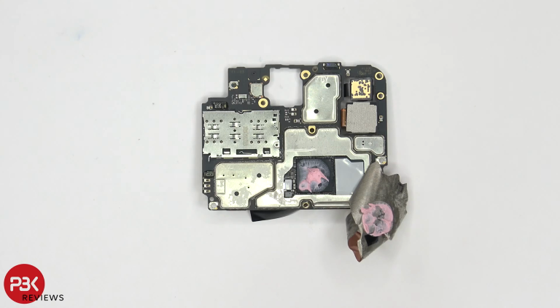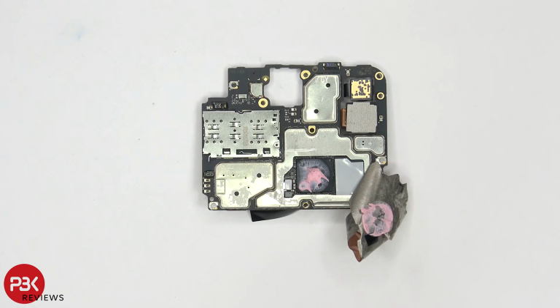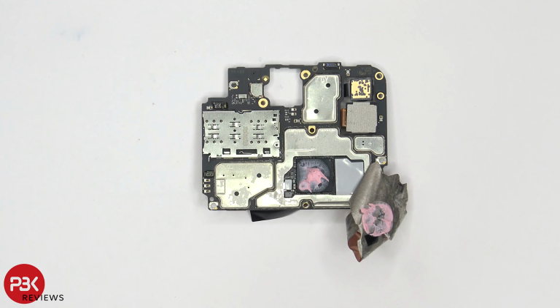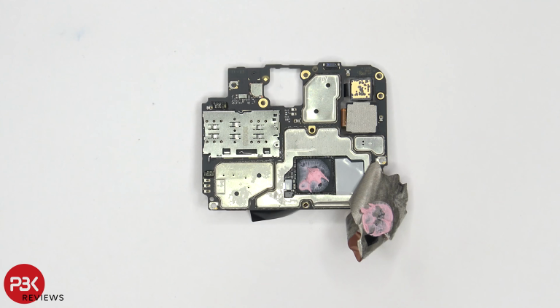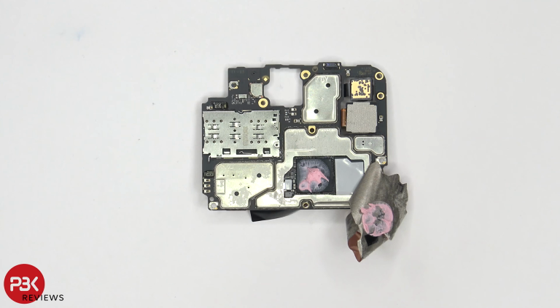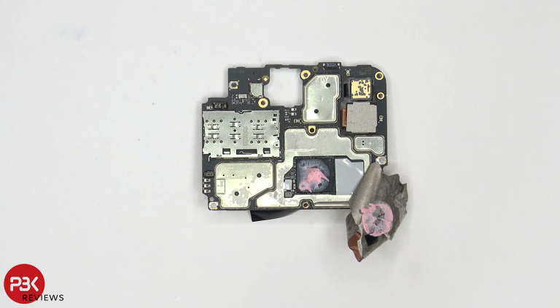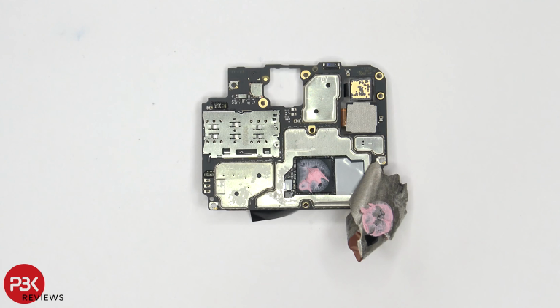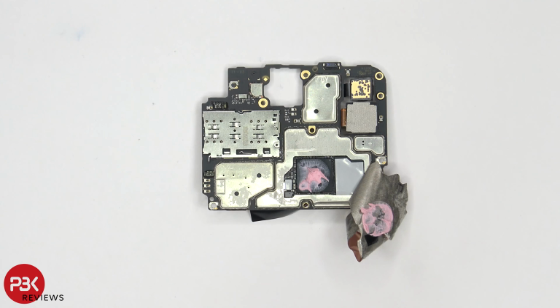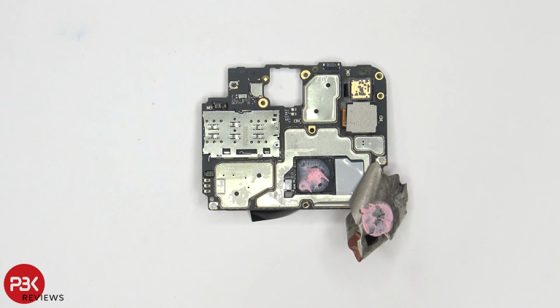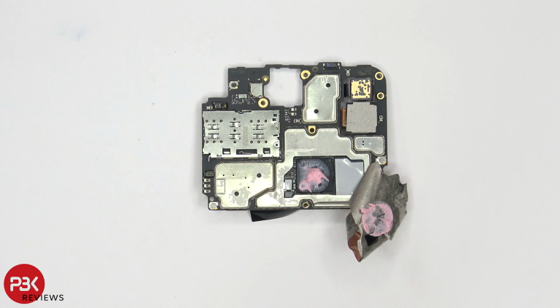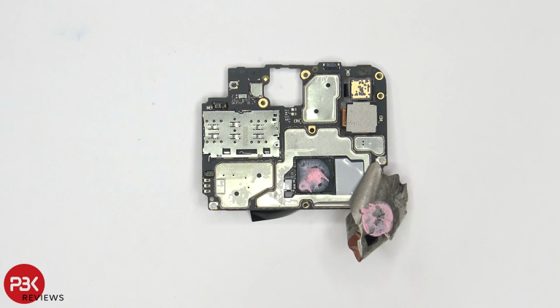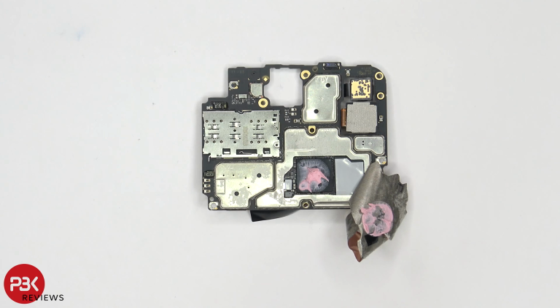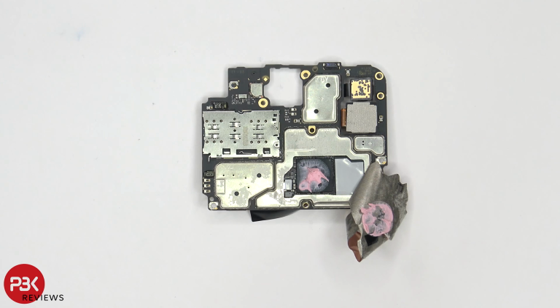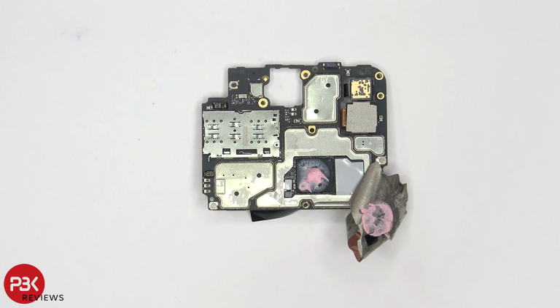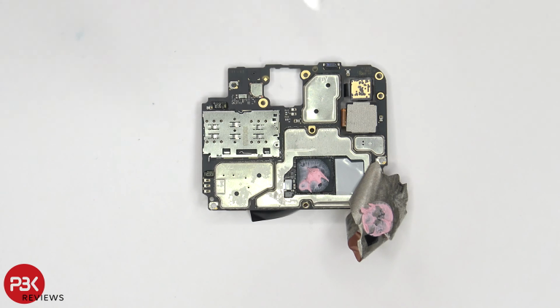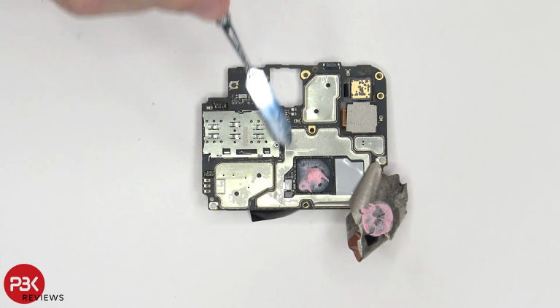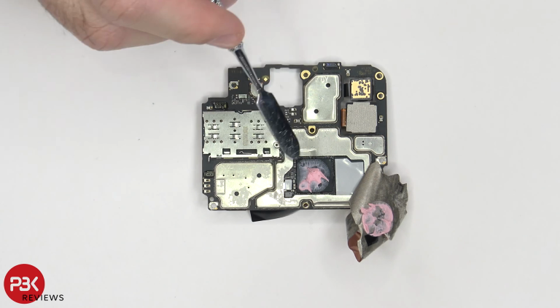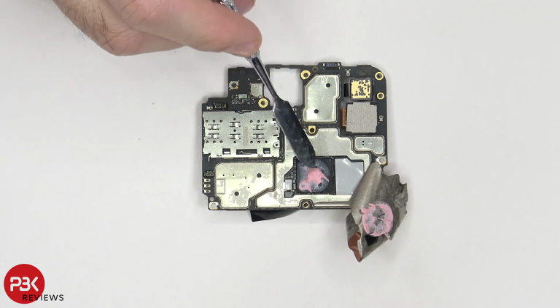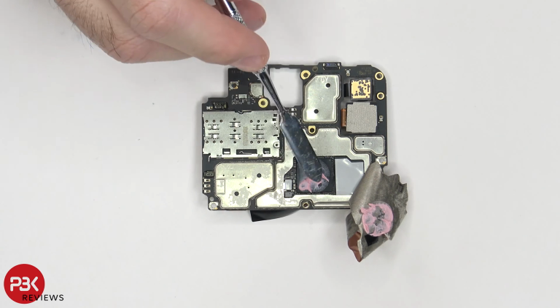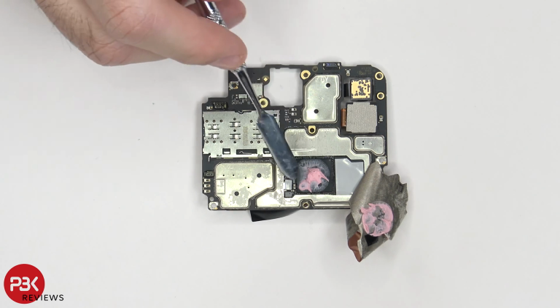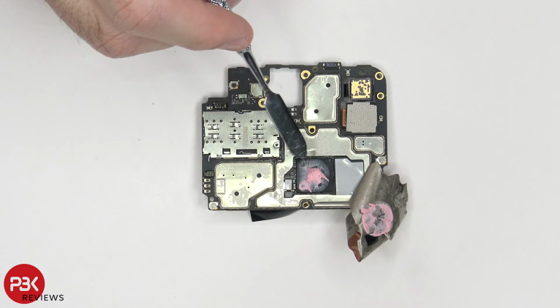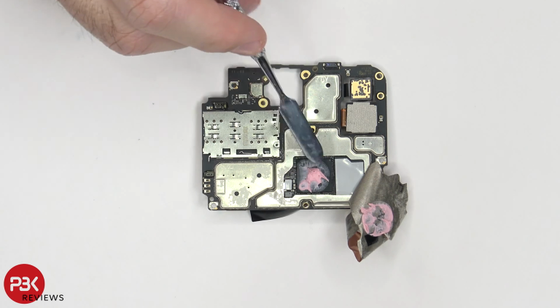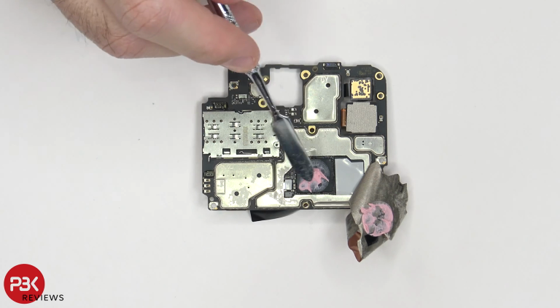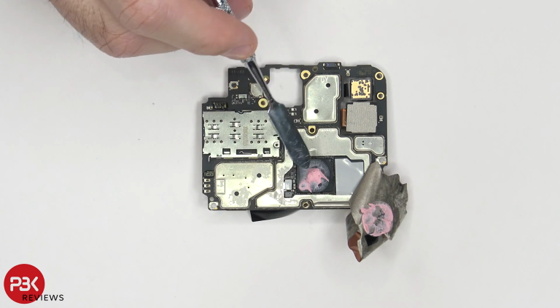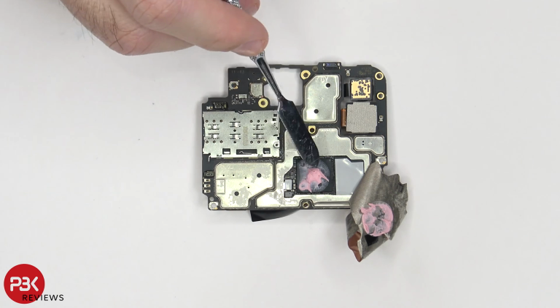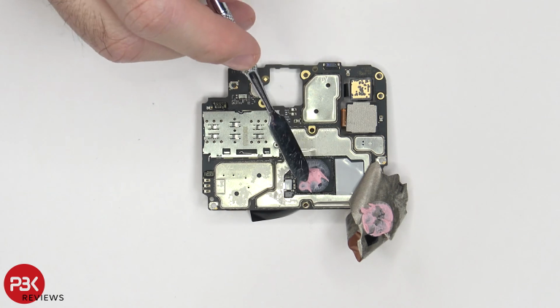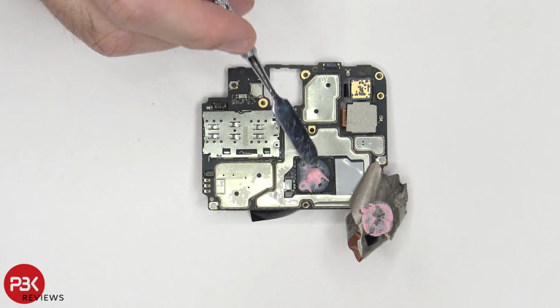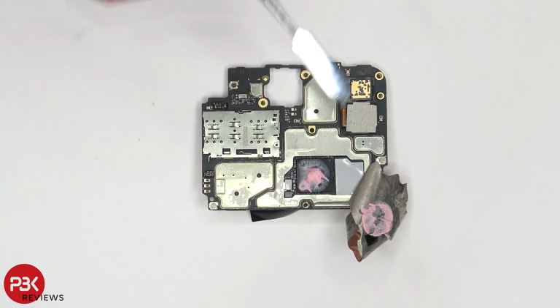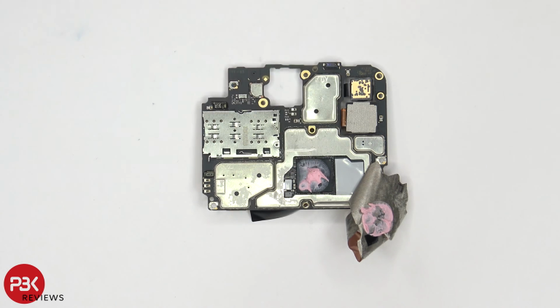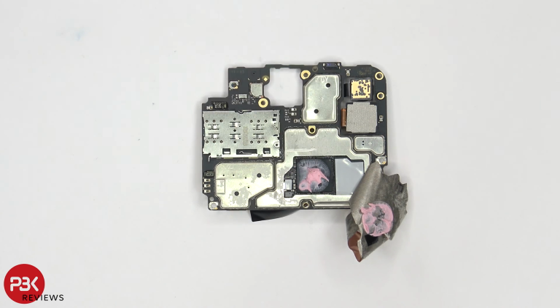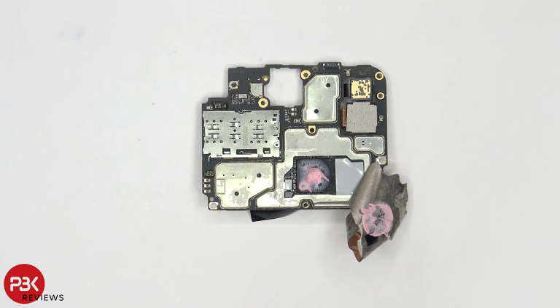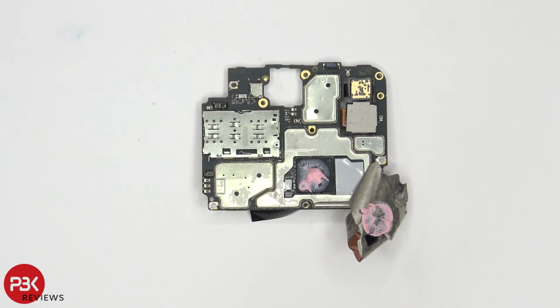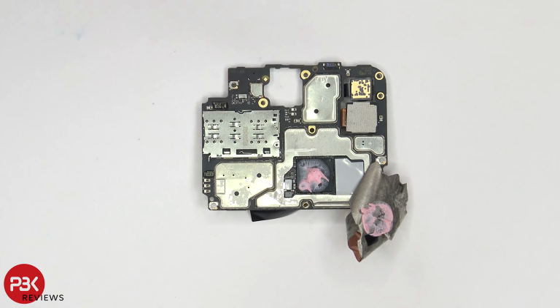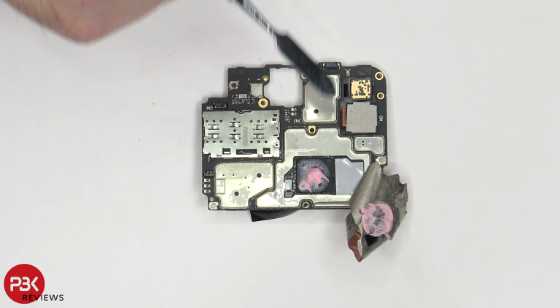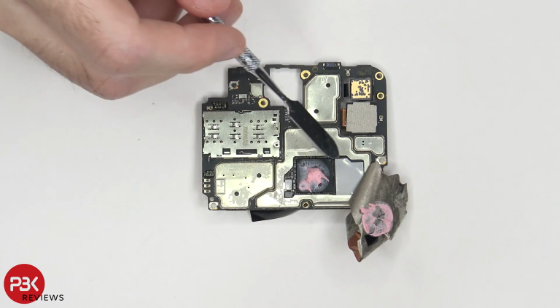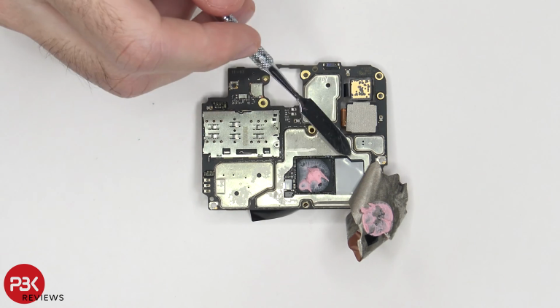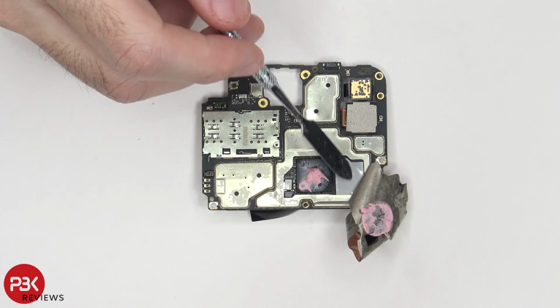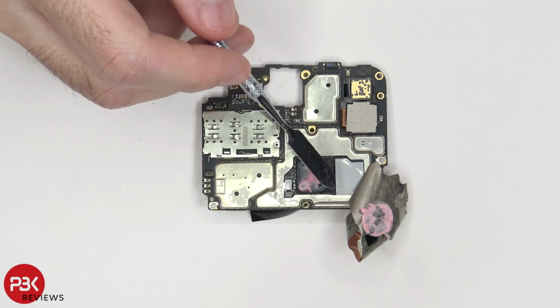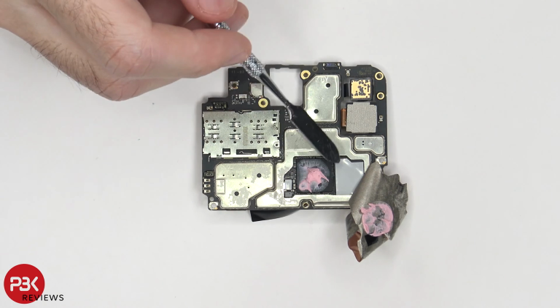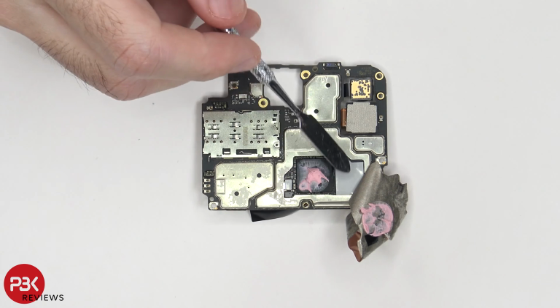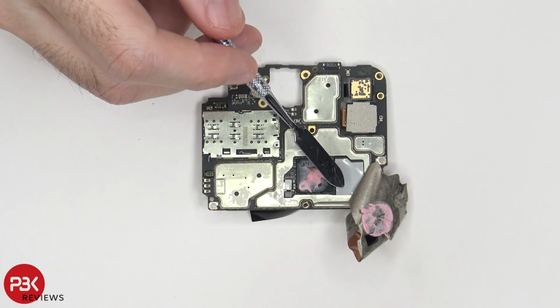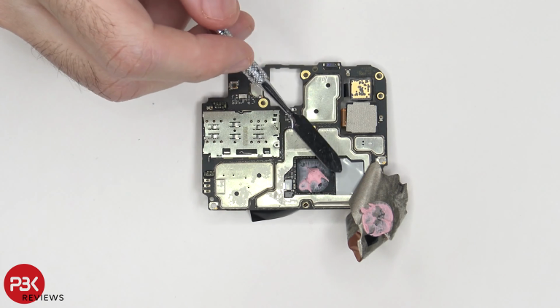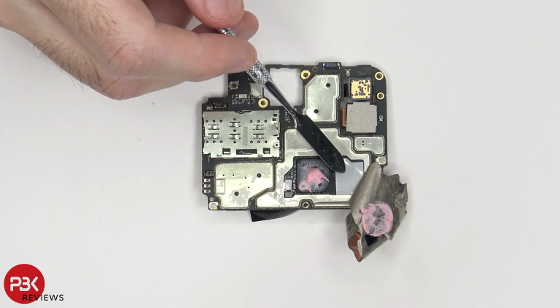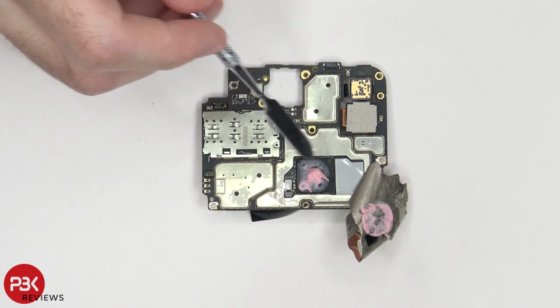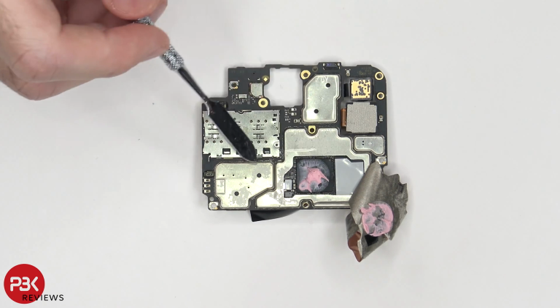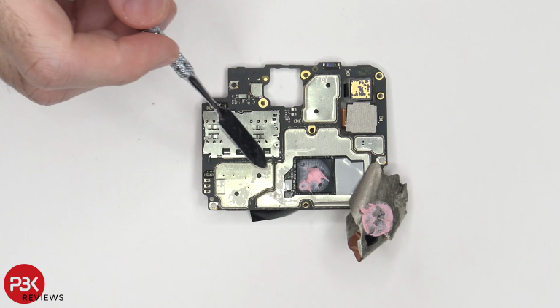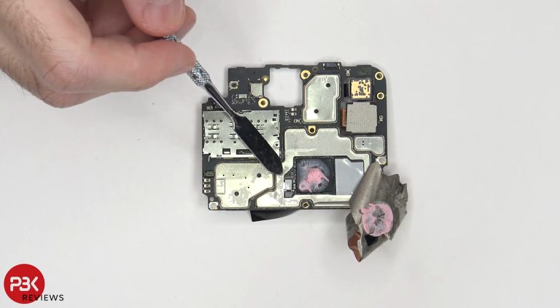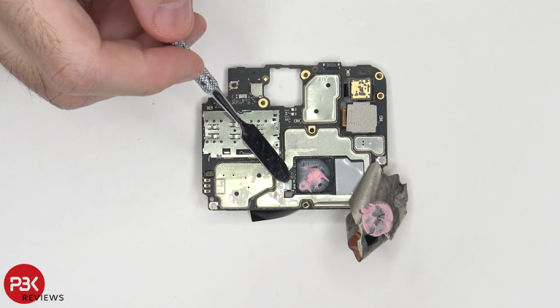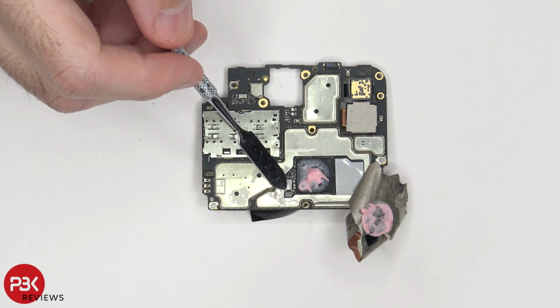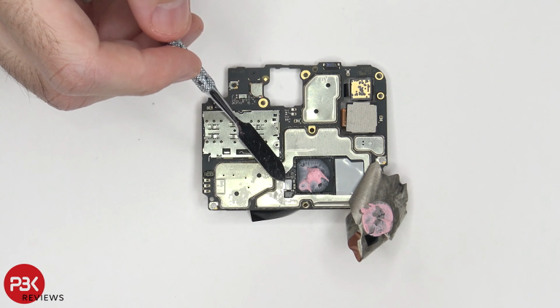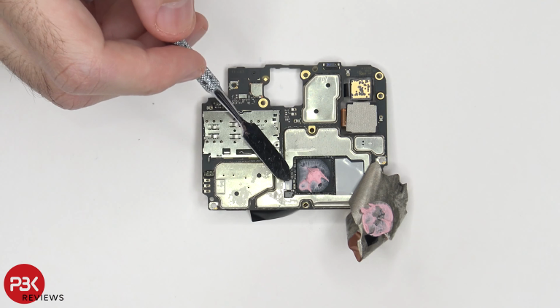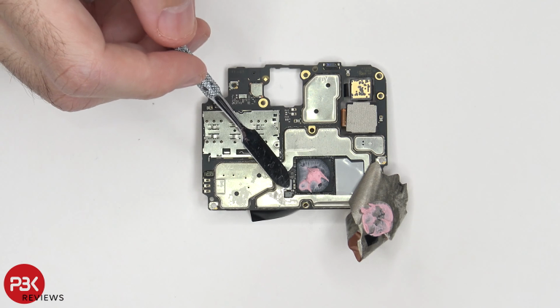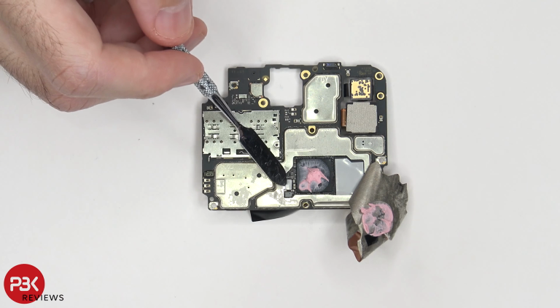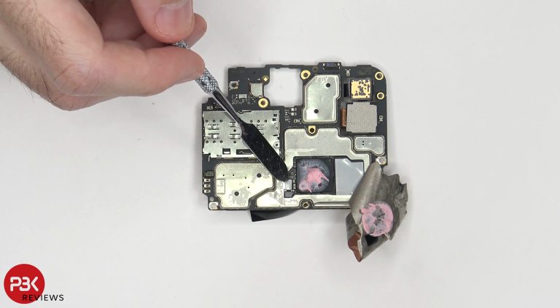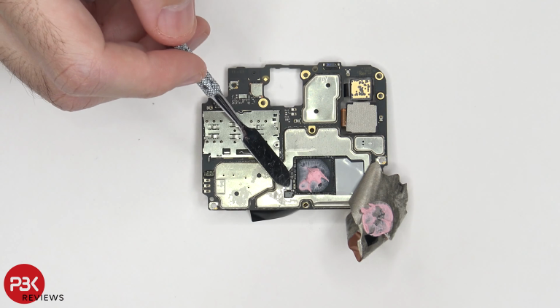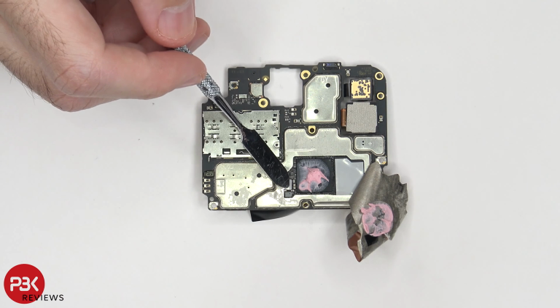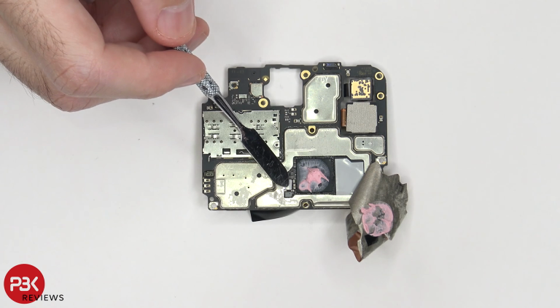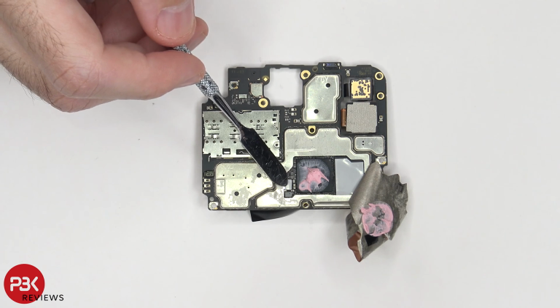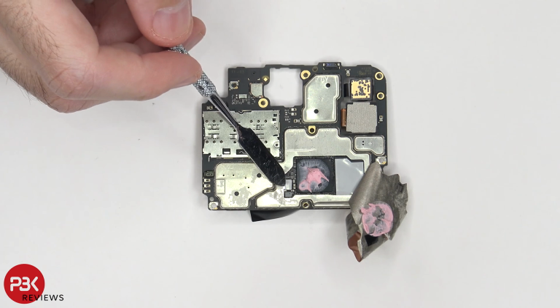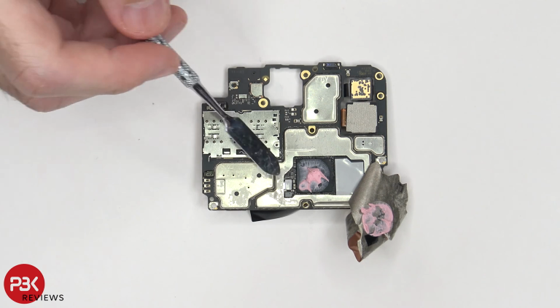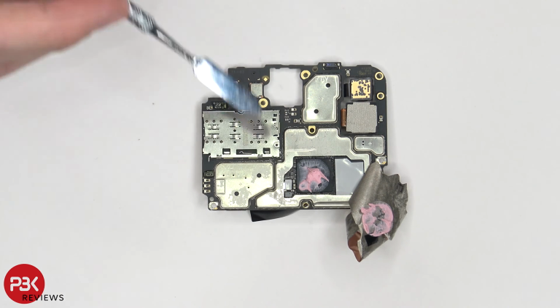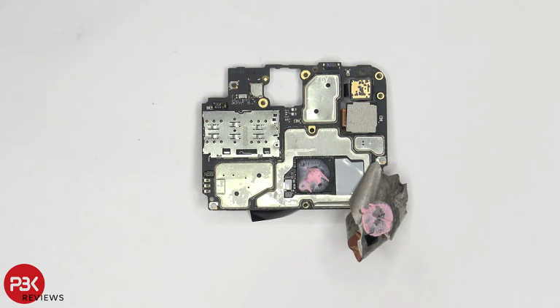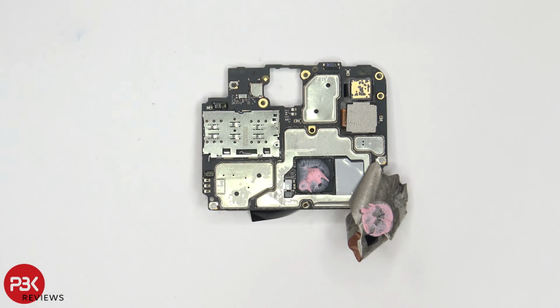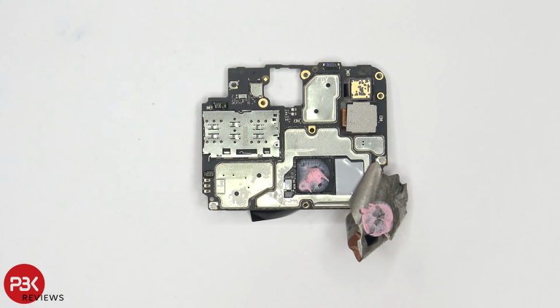Peeling back the copper tape, we can see some thermal paste on top of the processor, as well as a thermal pad on top of the memory, and a small thermal pad over here on top of this chip right there.